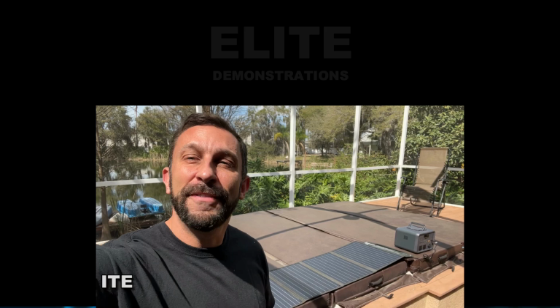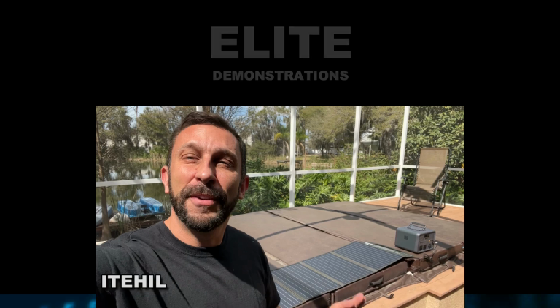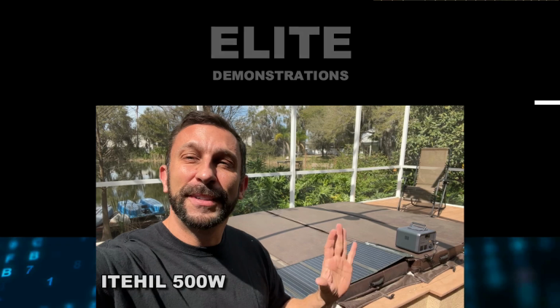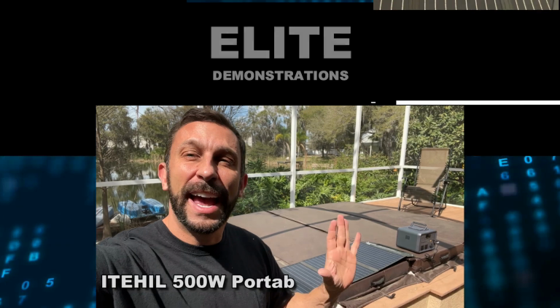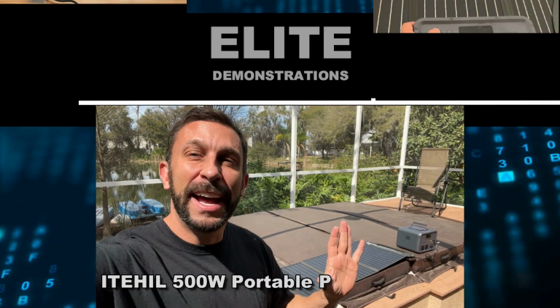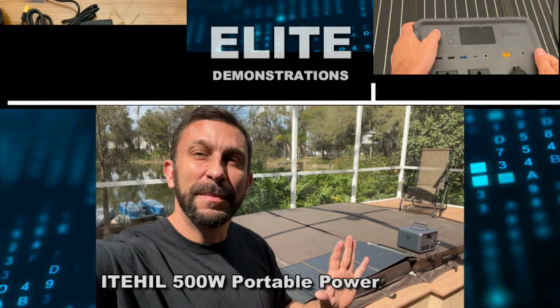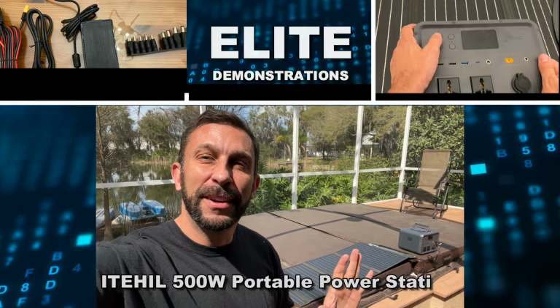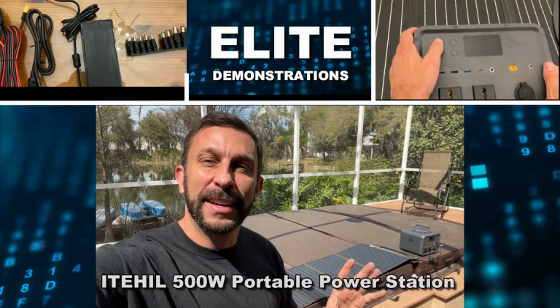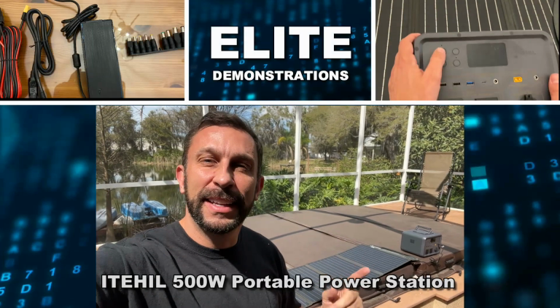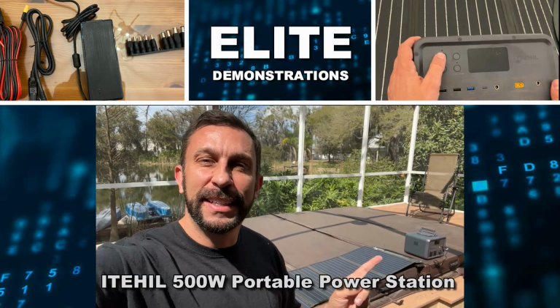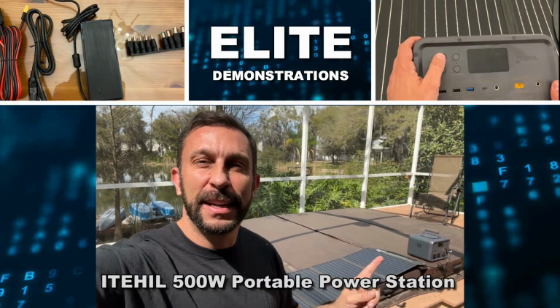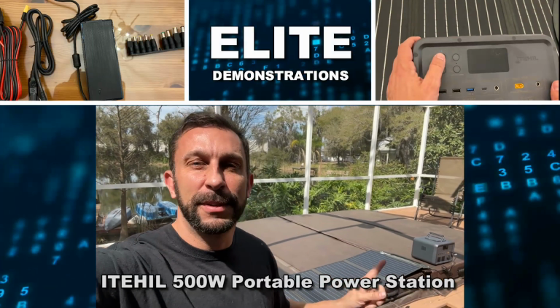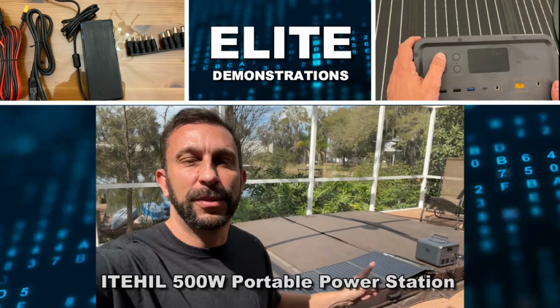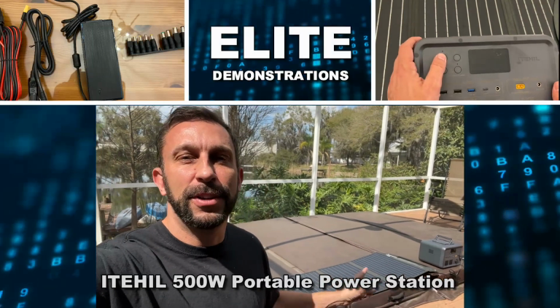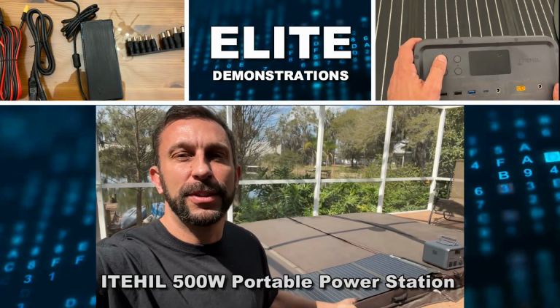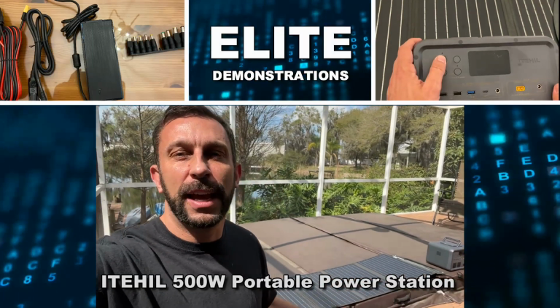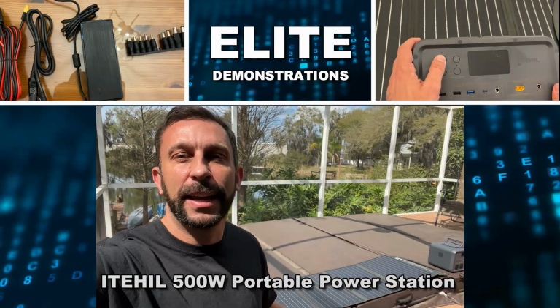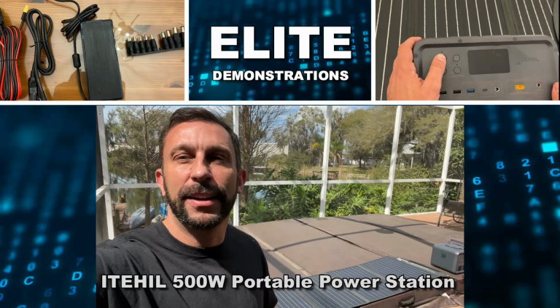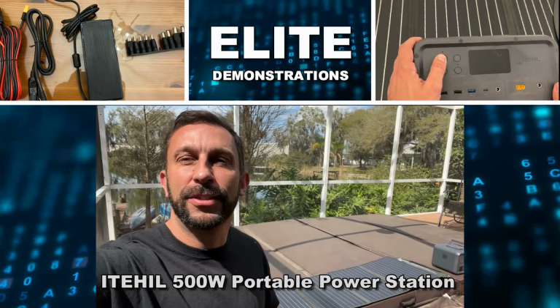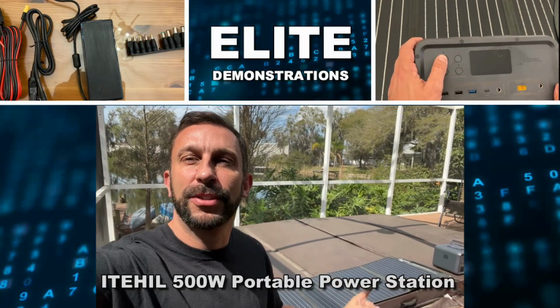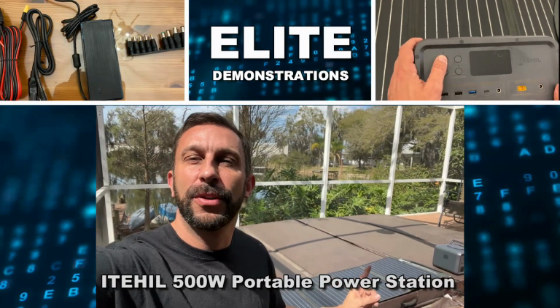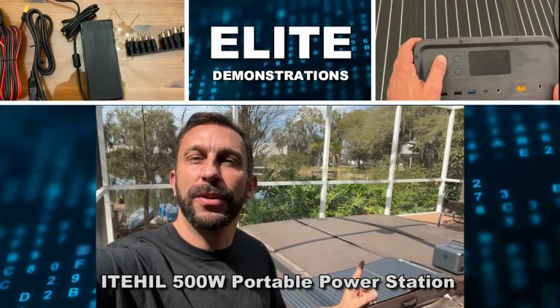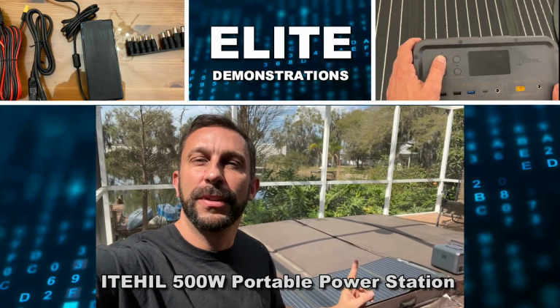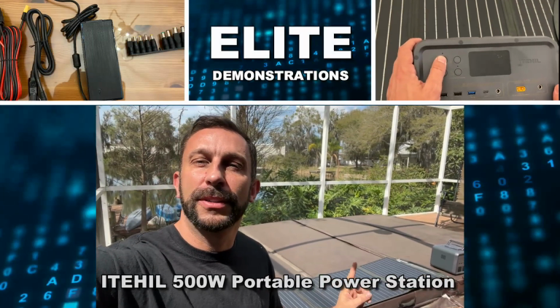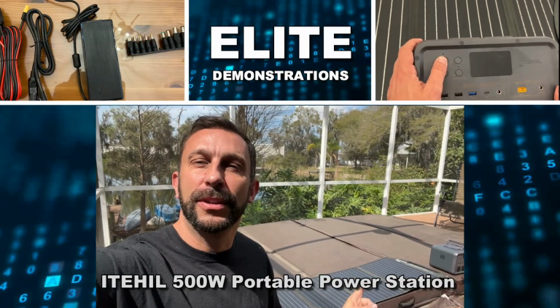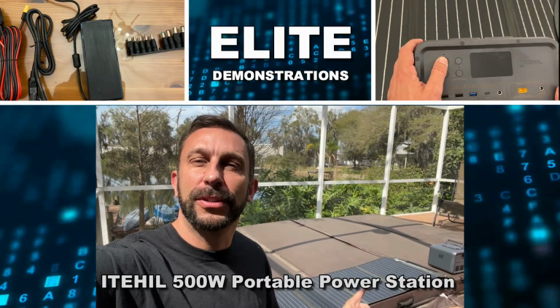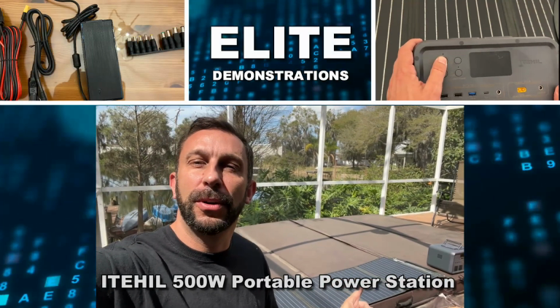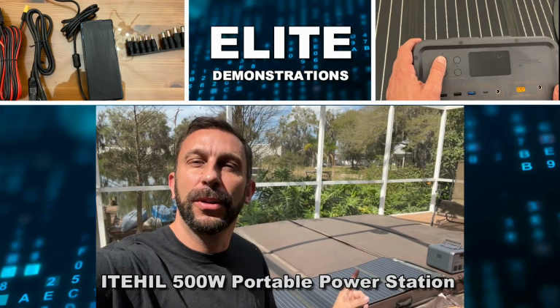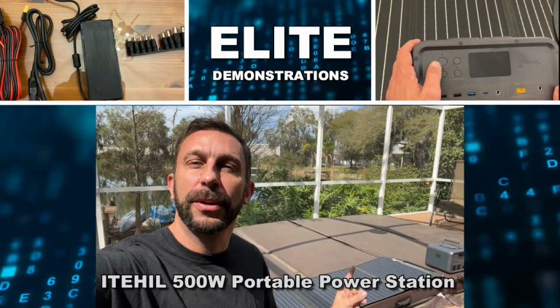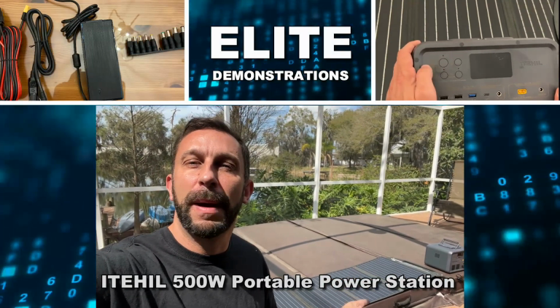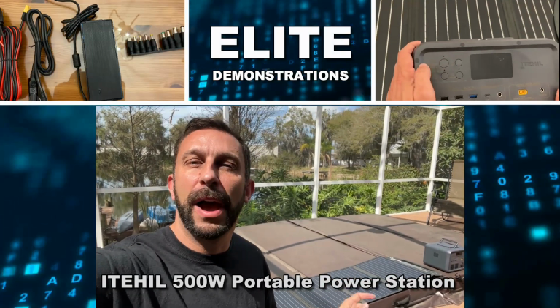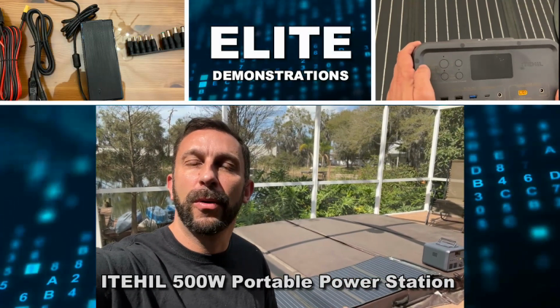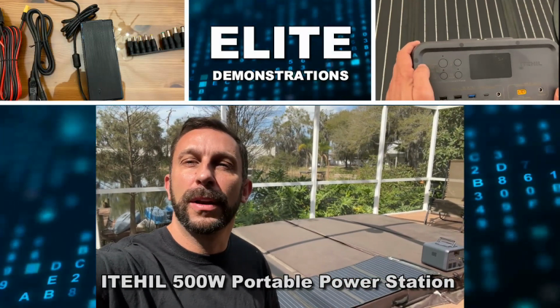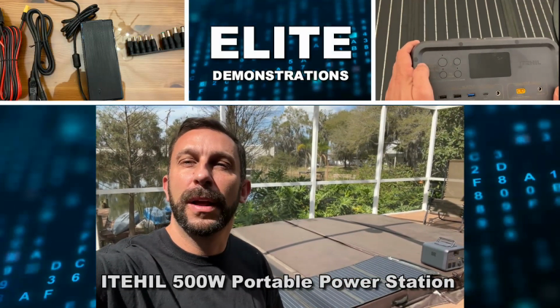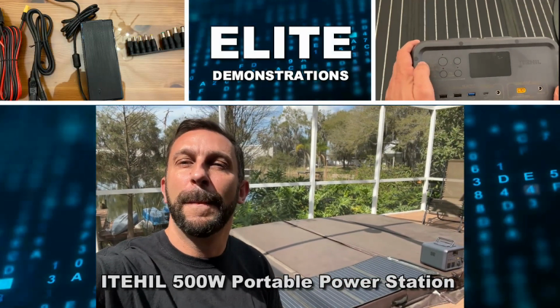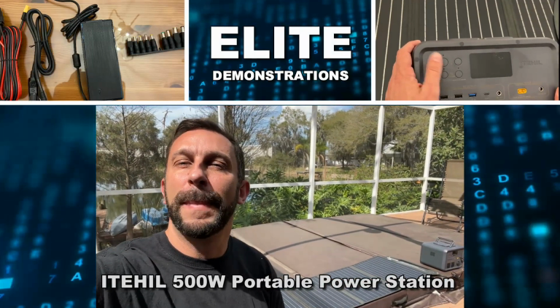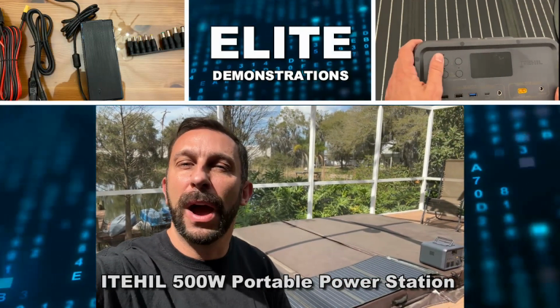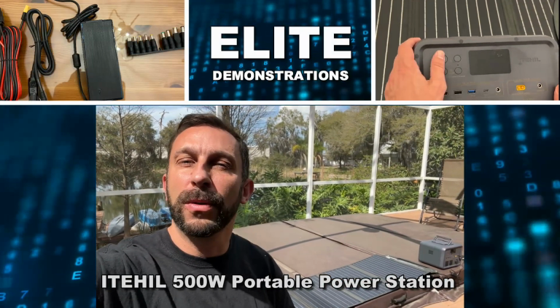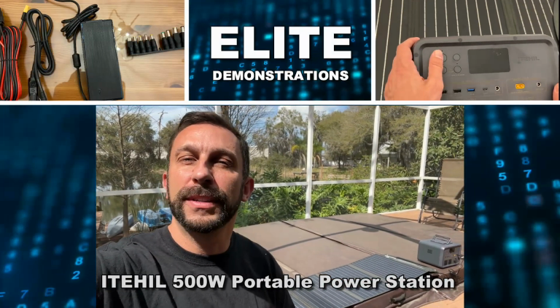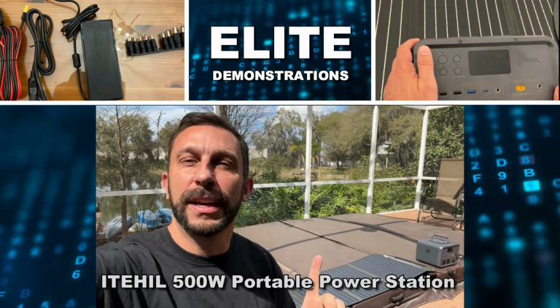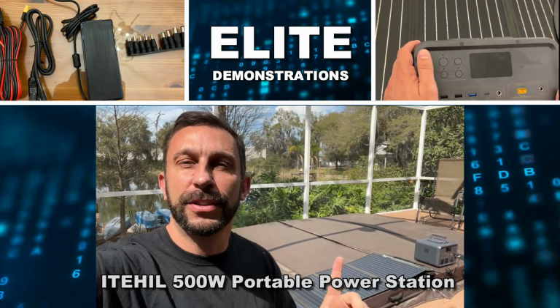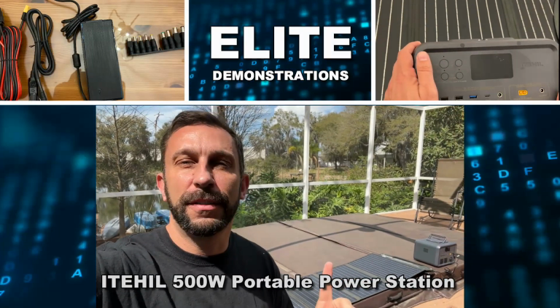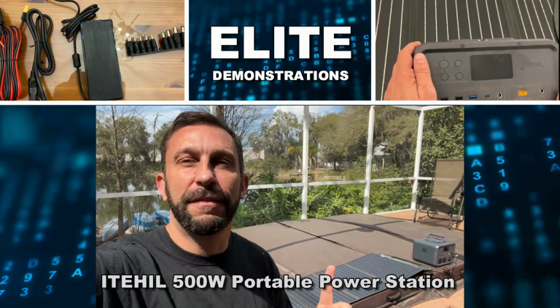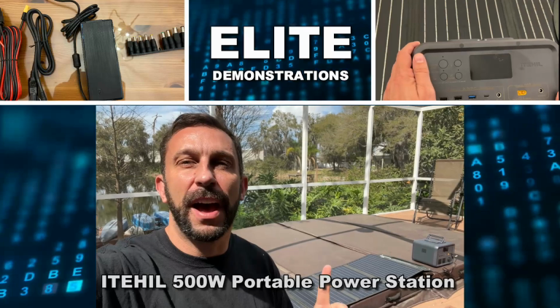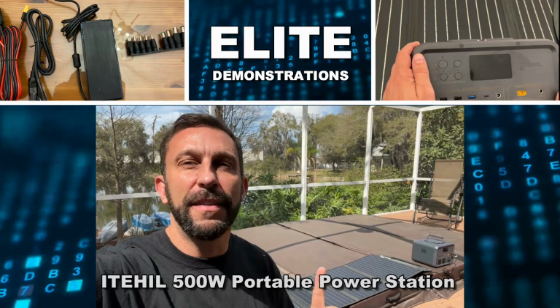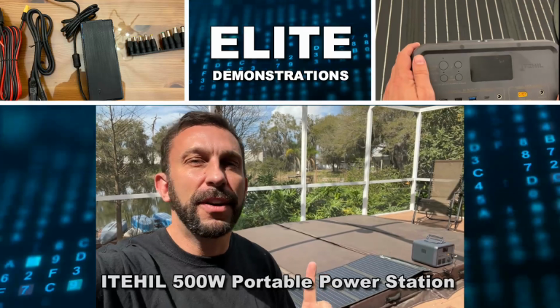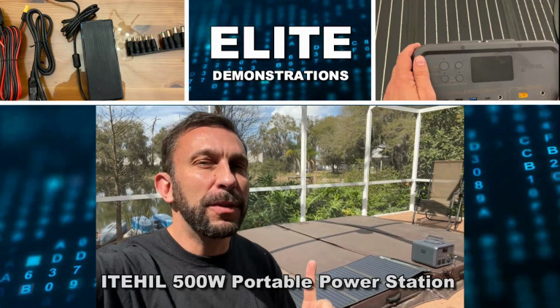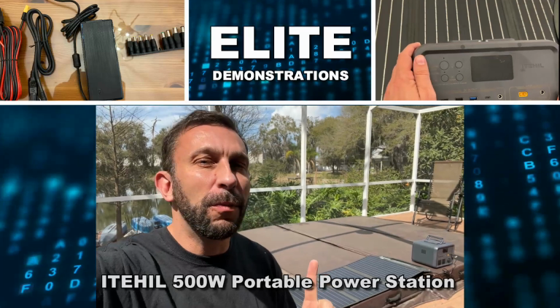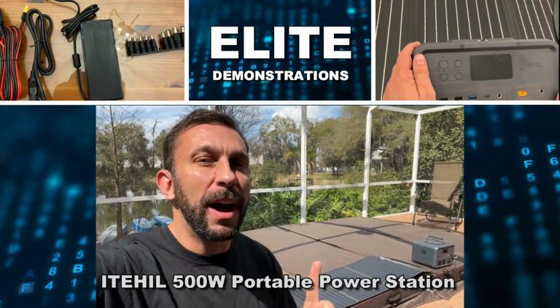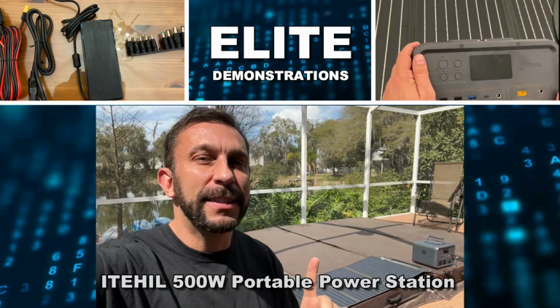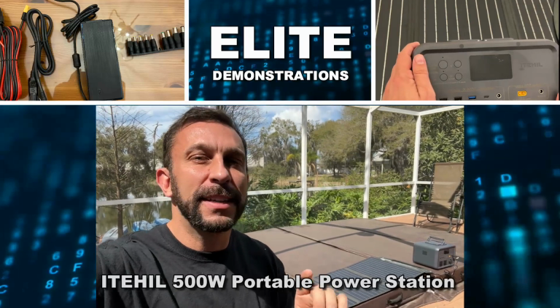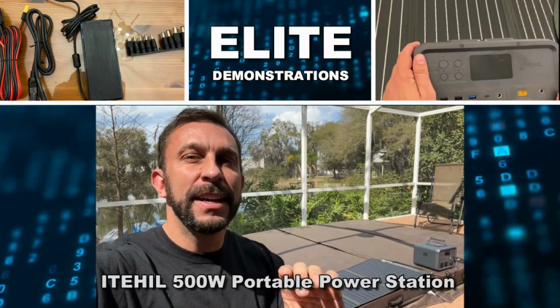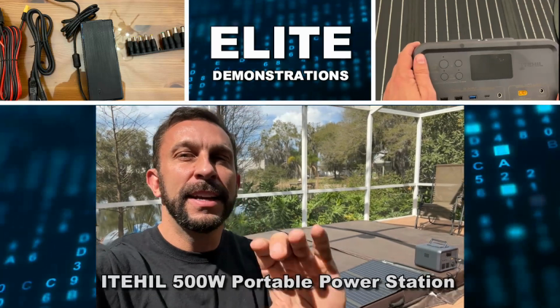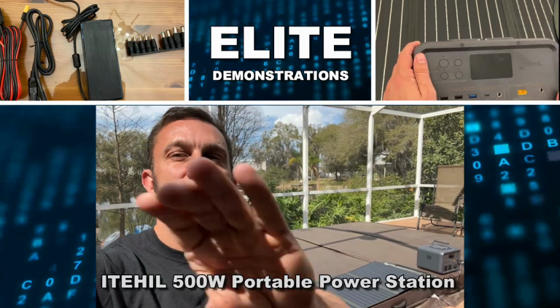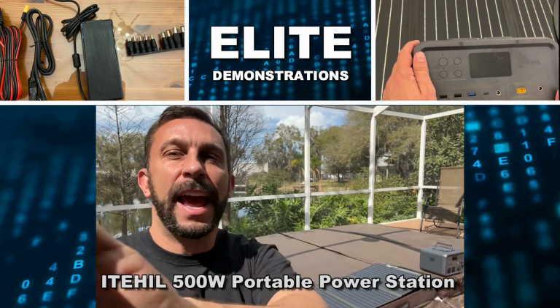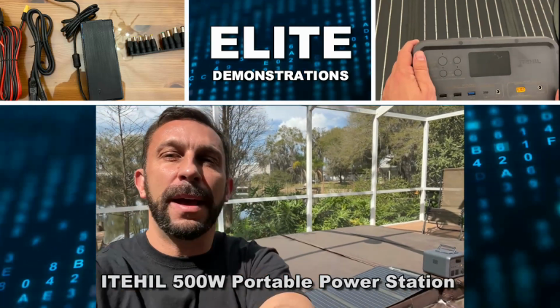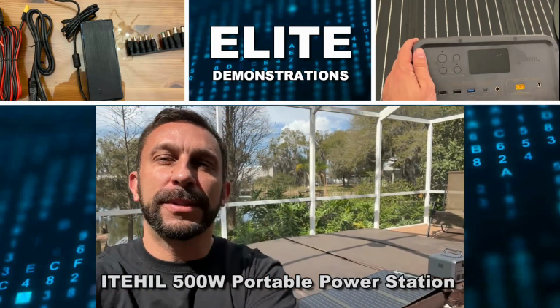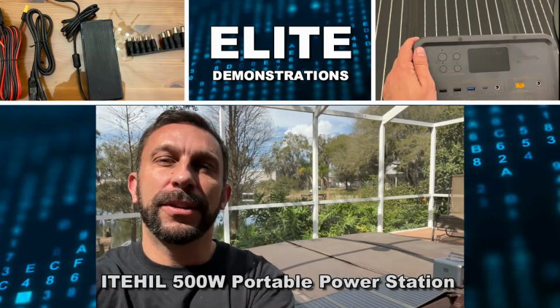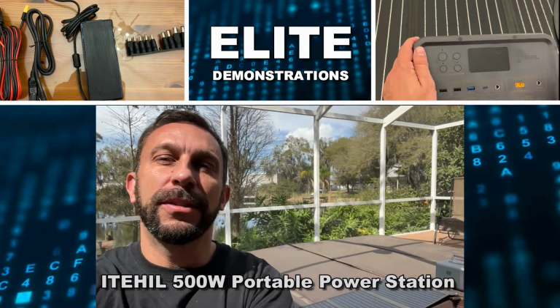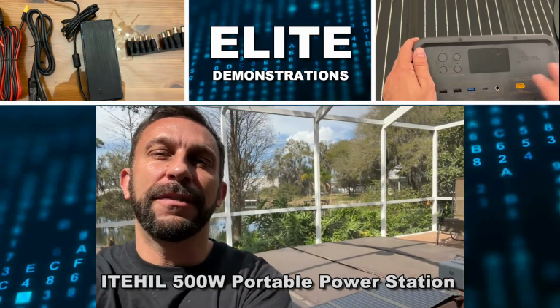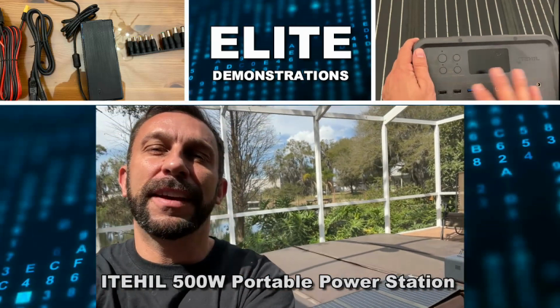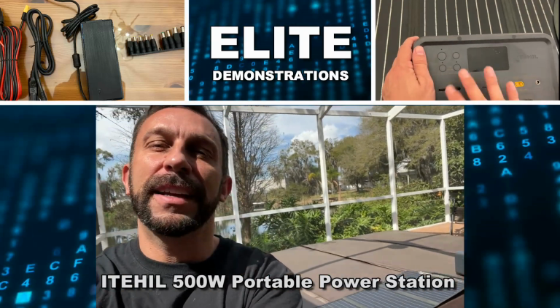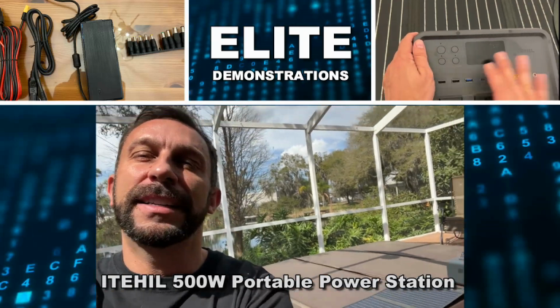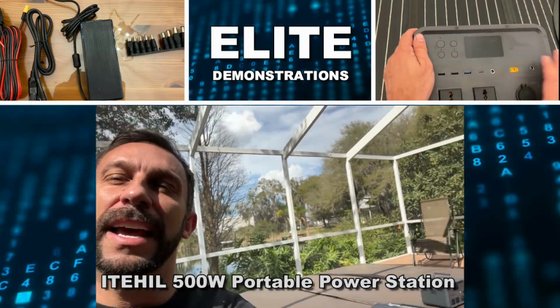Hey folks, Adam here, Elite Demonstrations. I got to show you this solar-powered power station, 500 watts. It's absolutely fantastic.